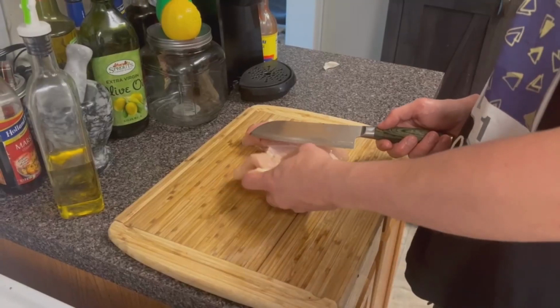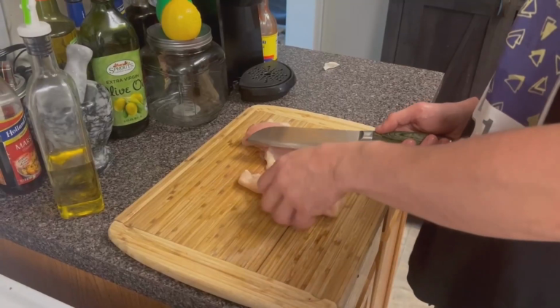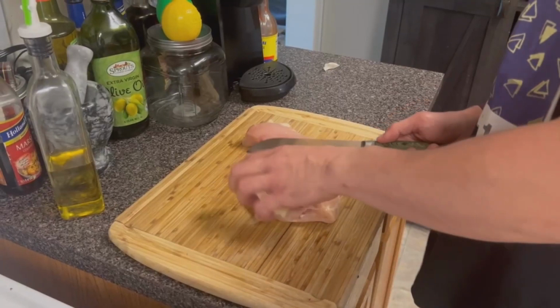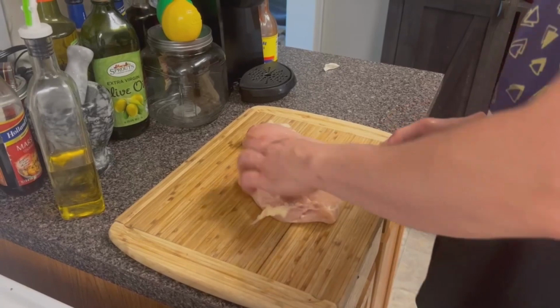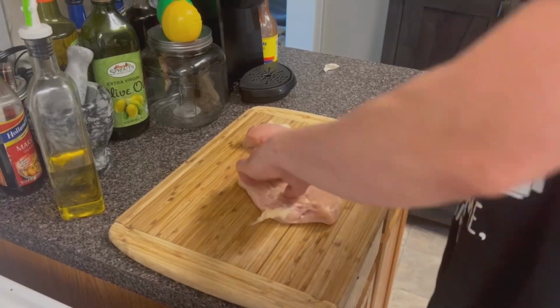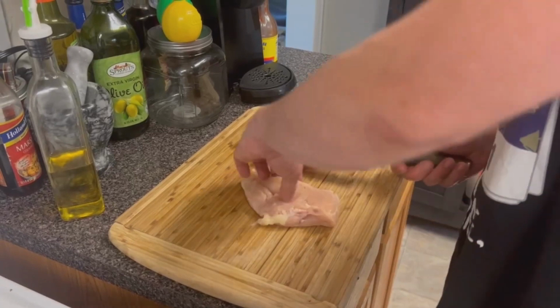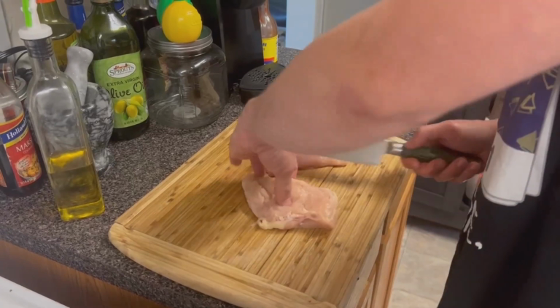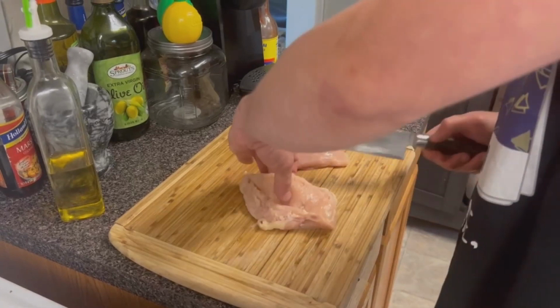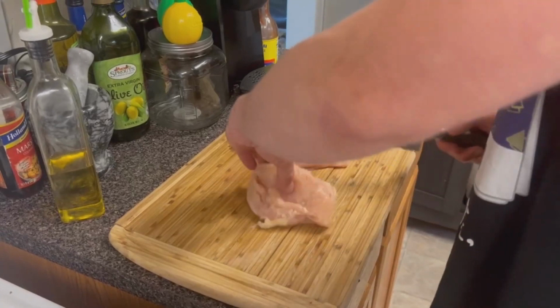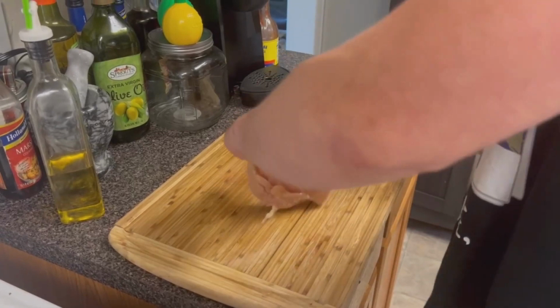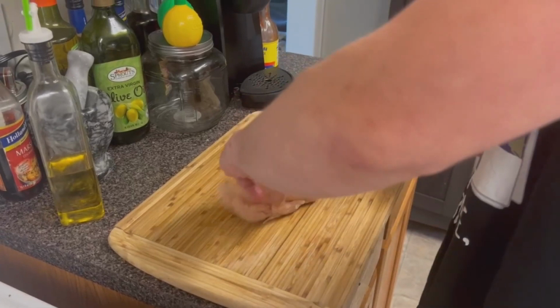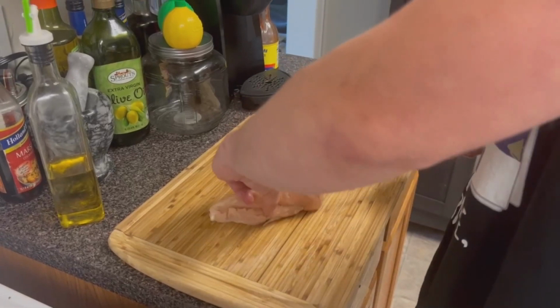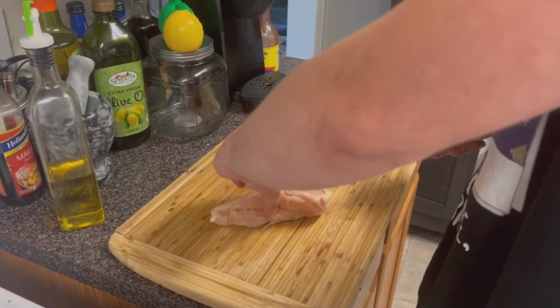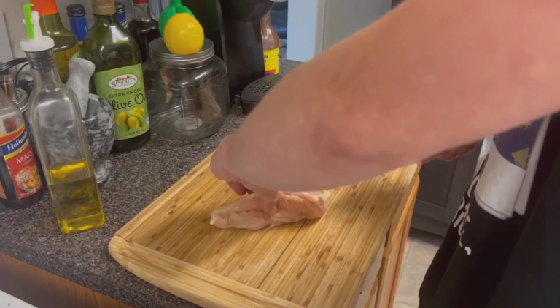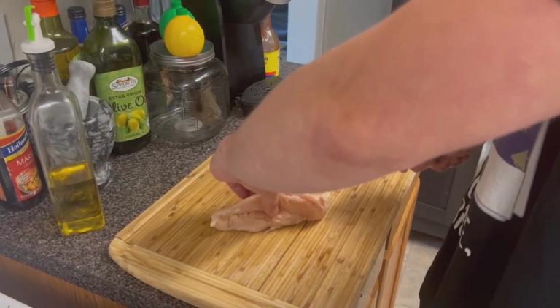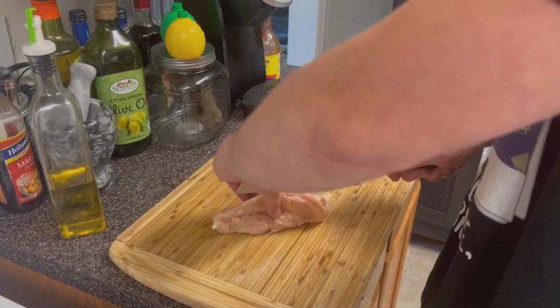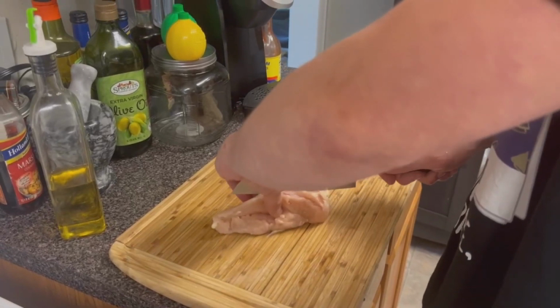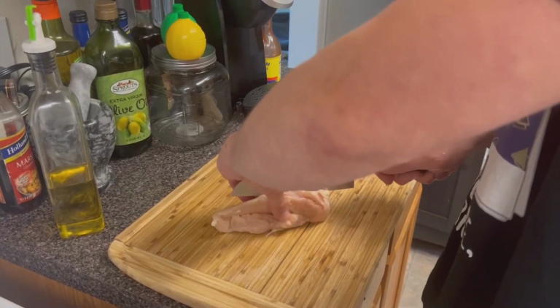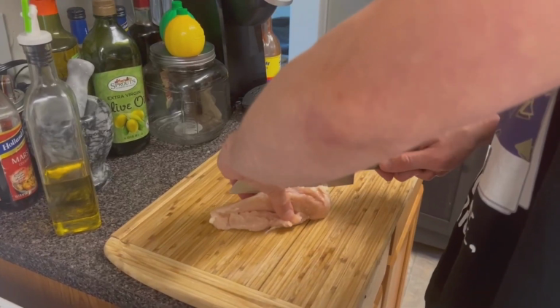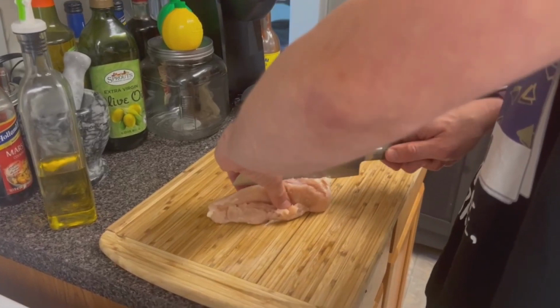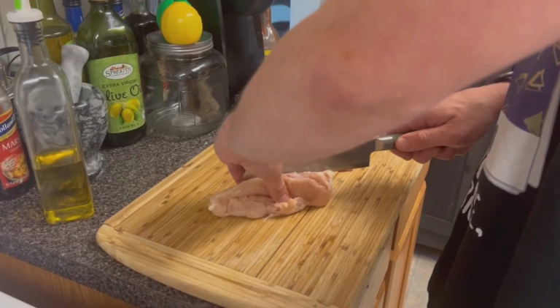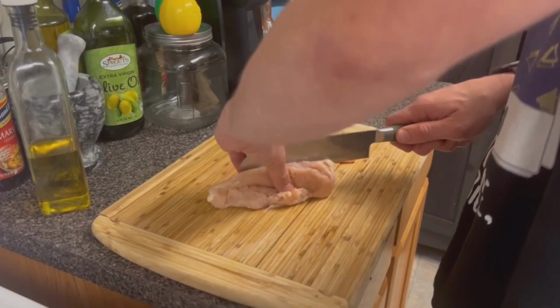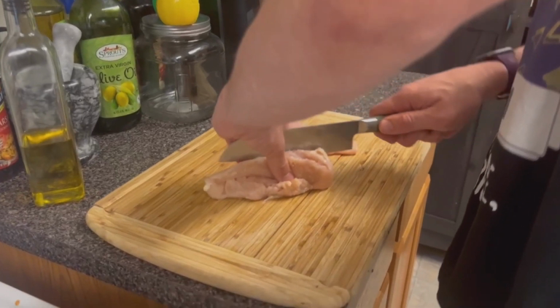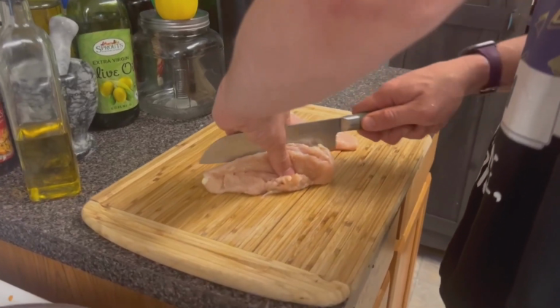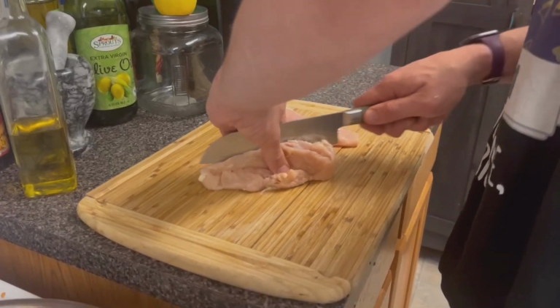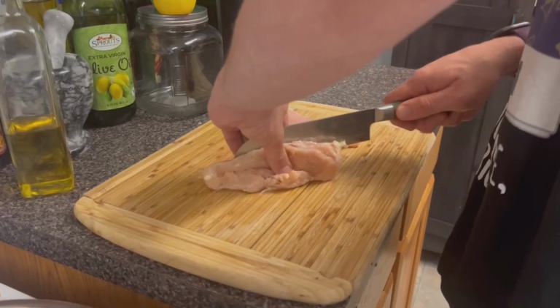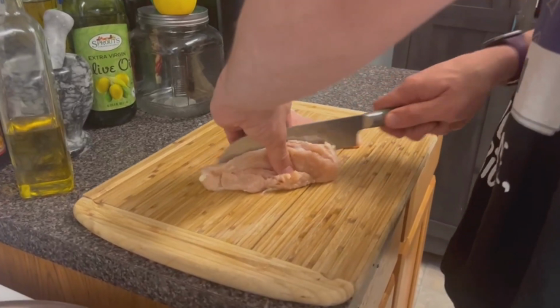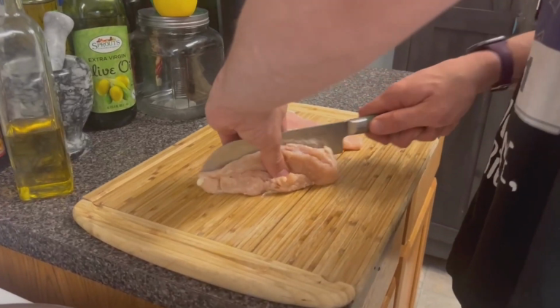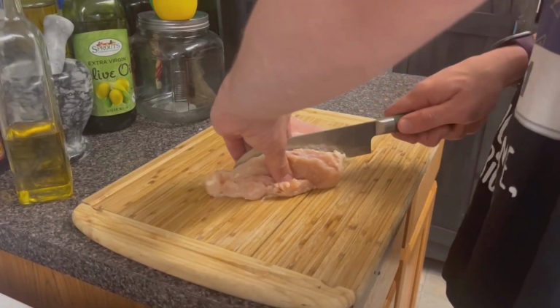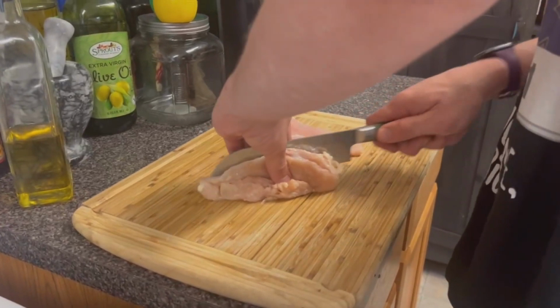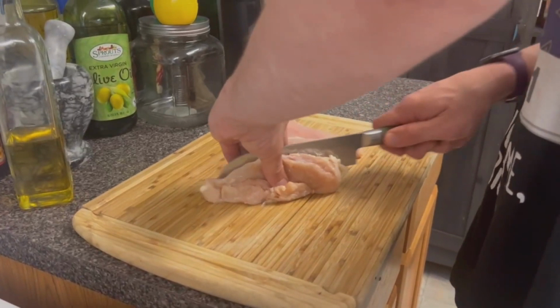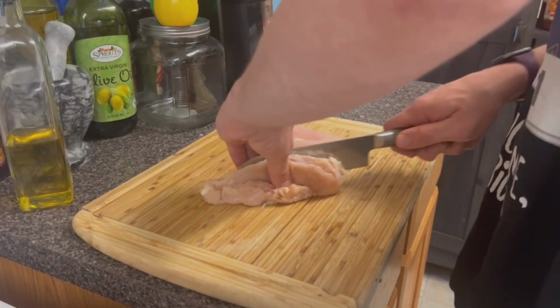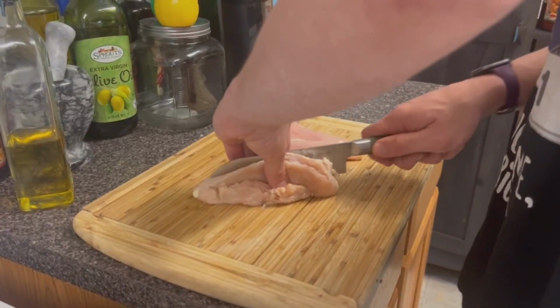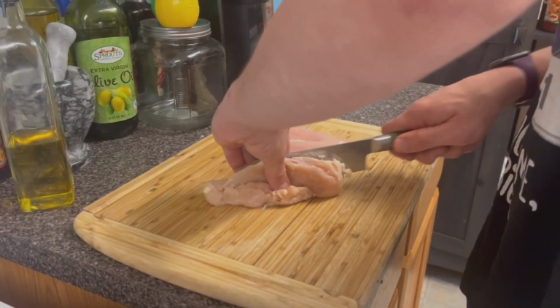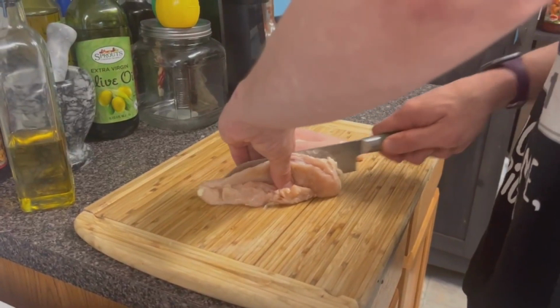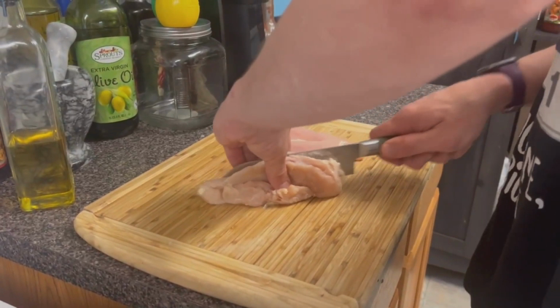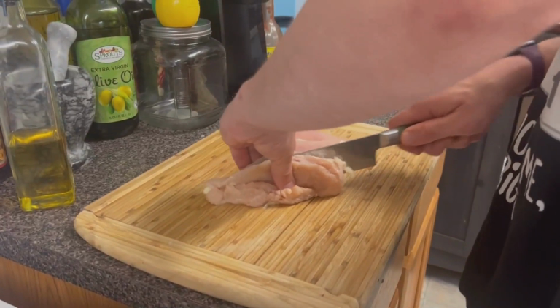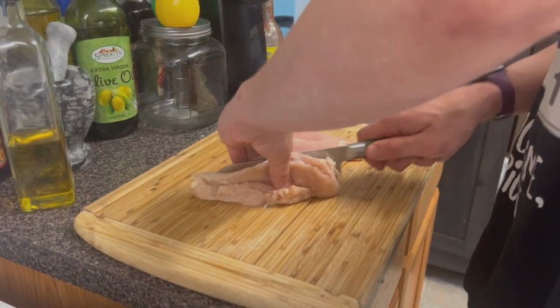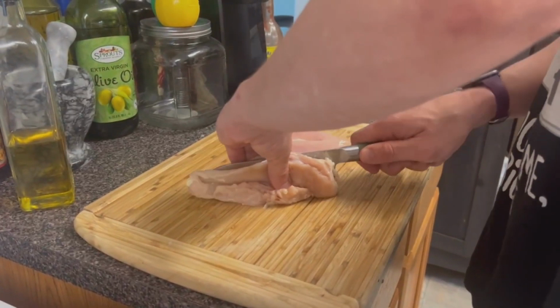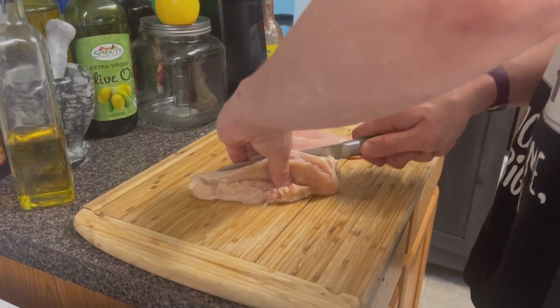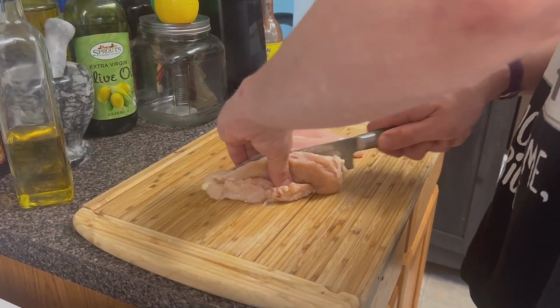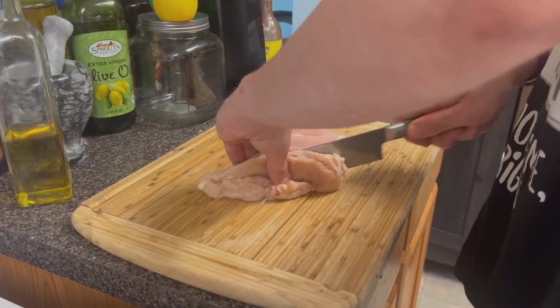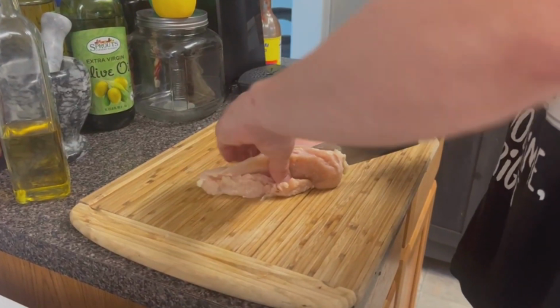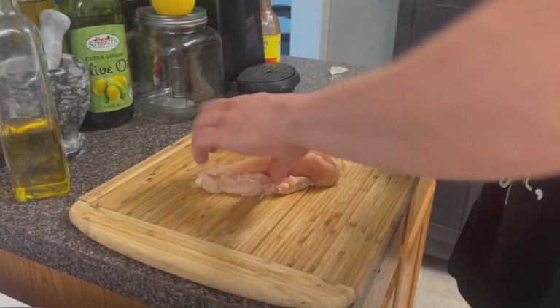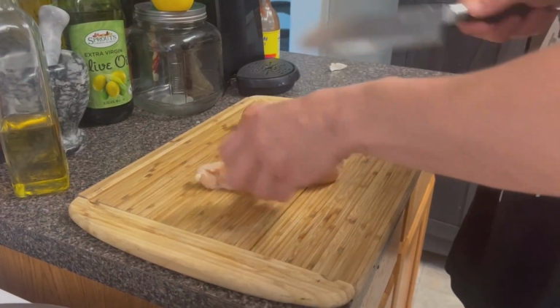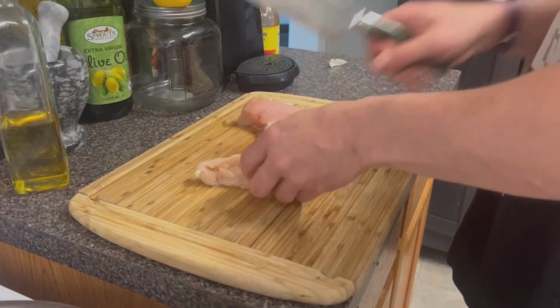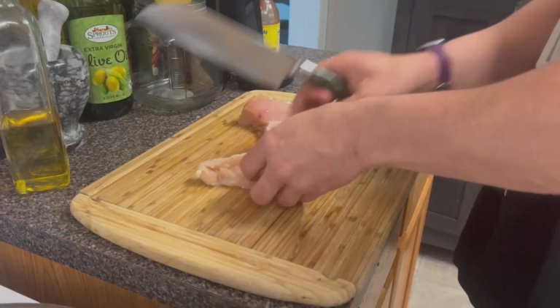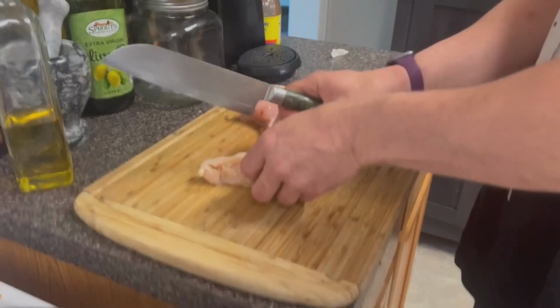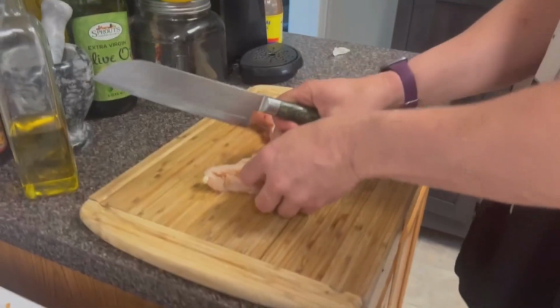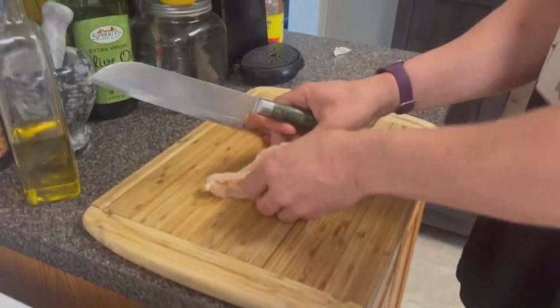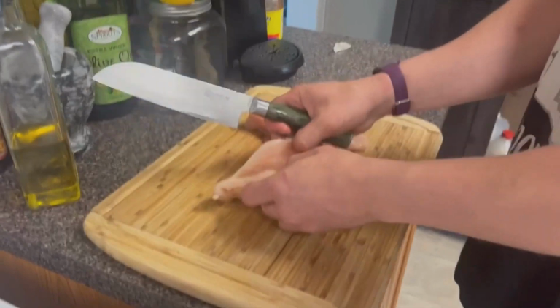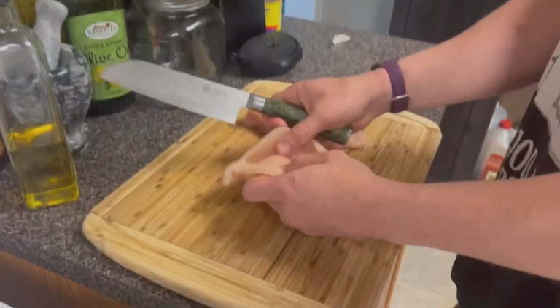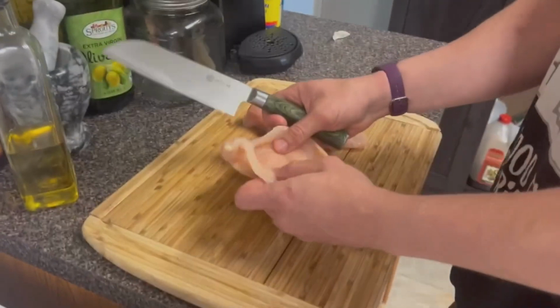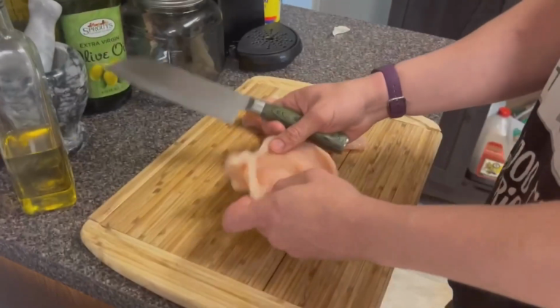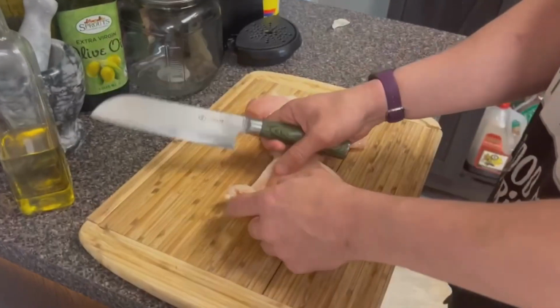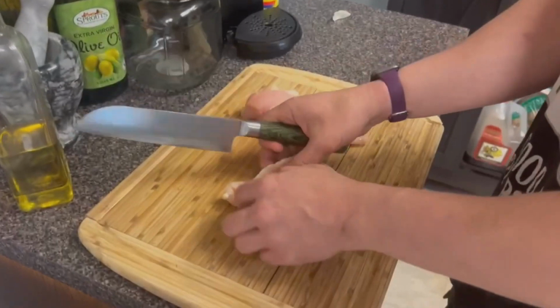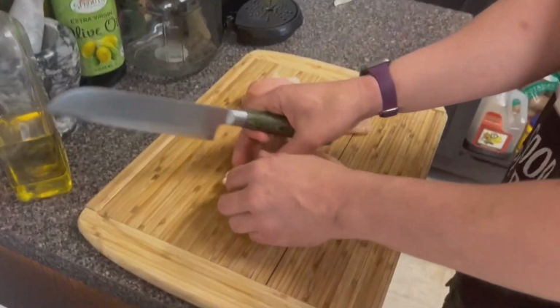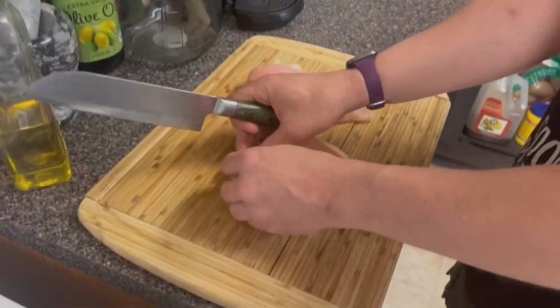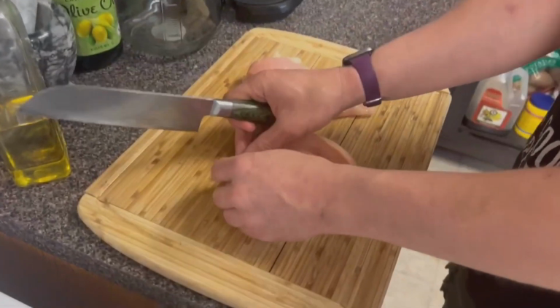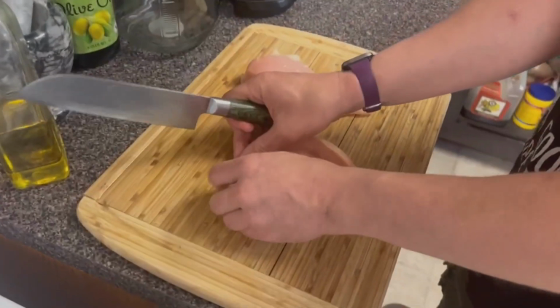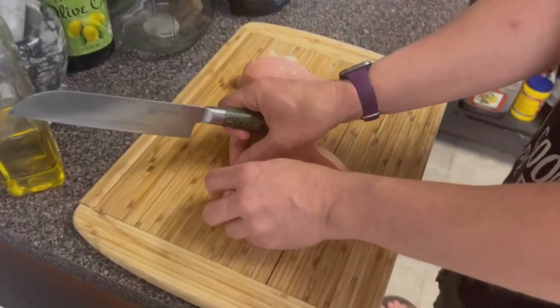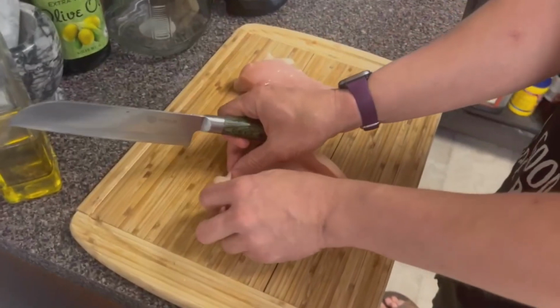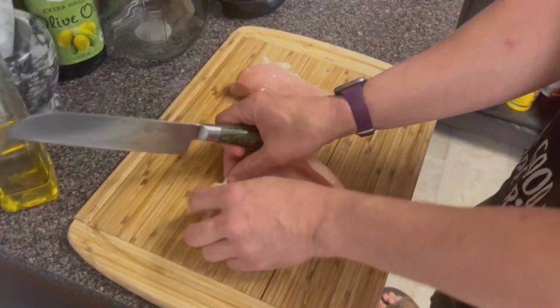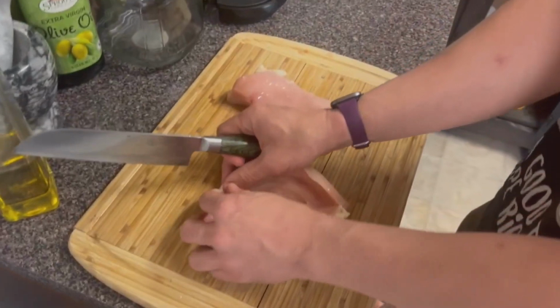You're gonna take your chicken breast and butterfly them. Cut down the middle, open that up.